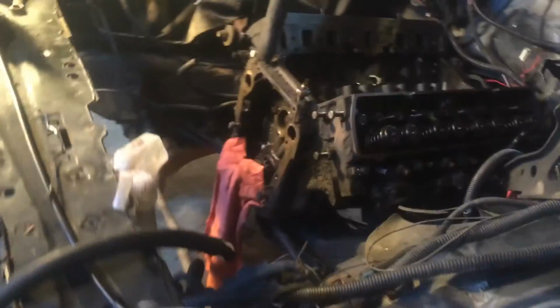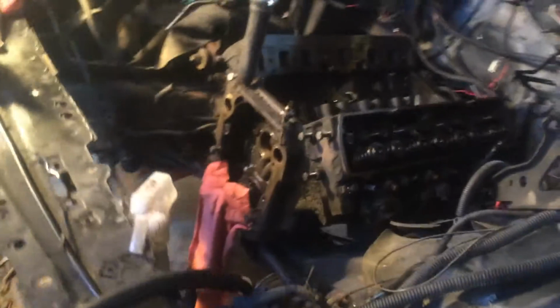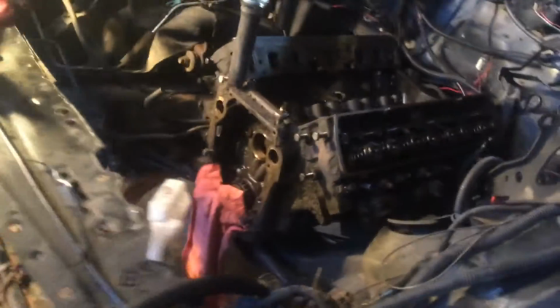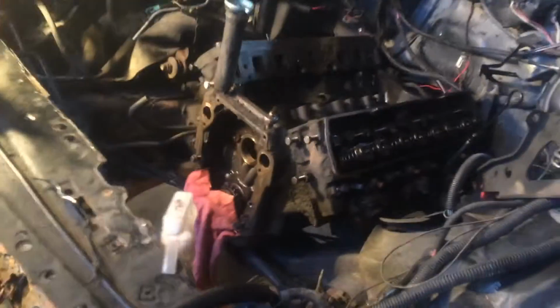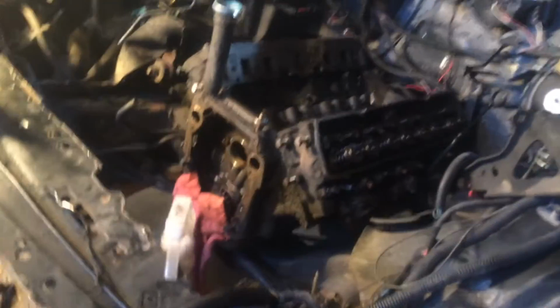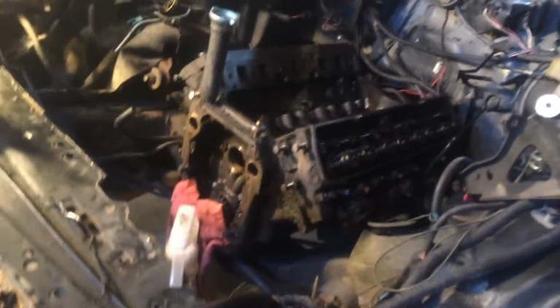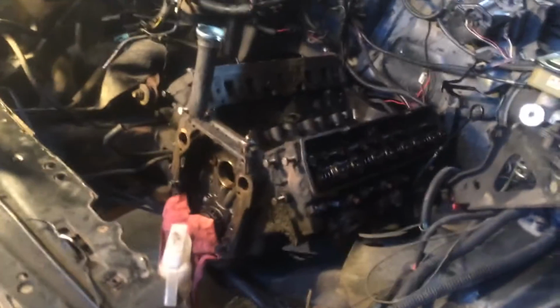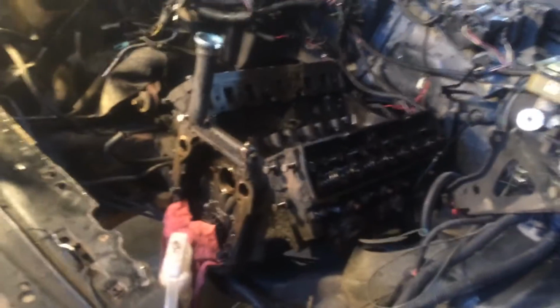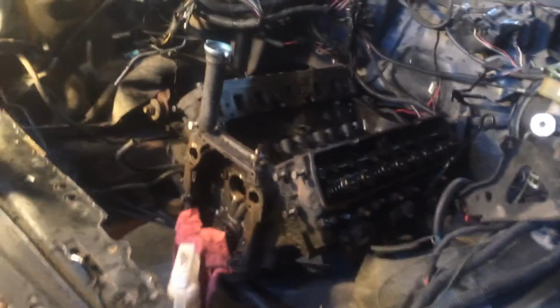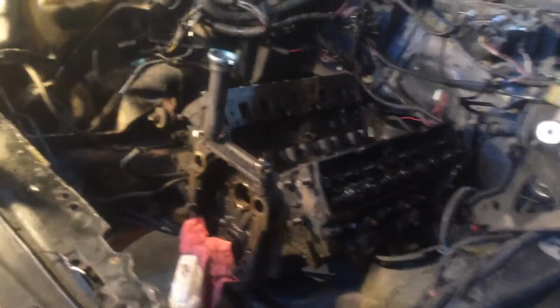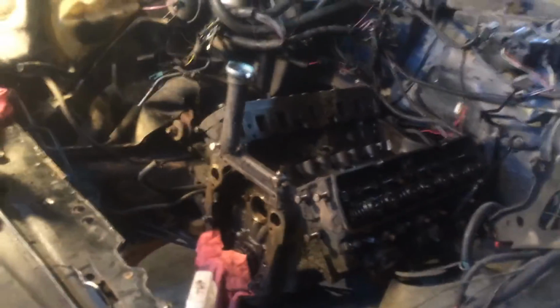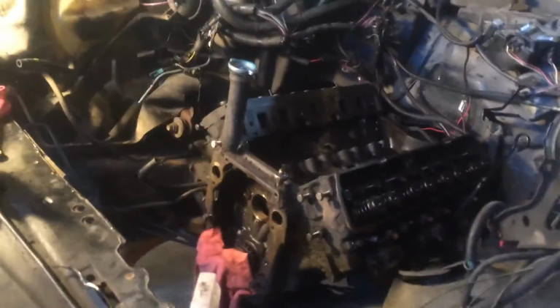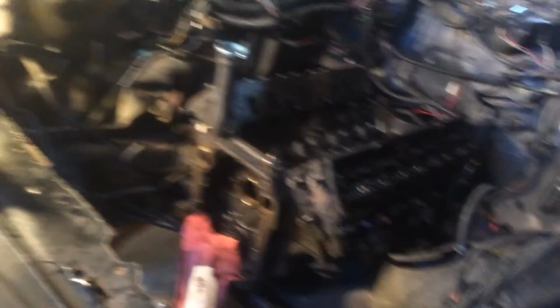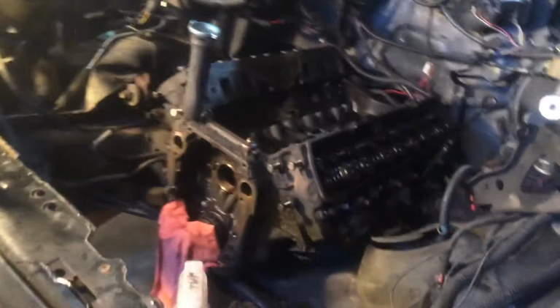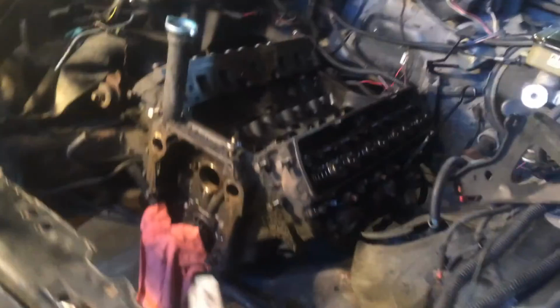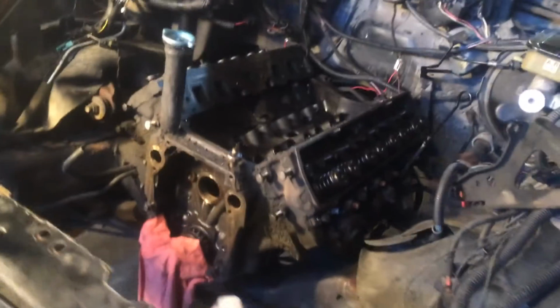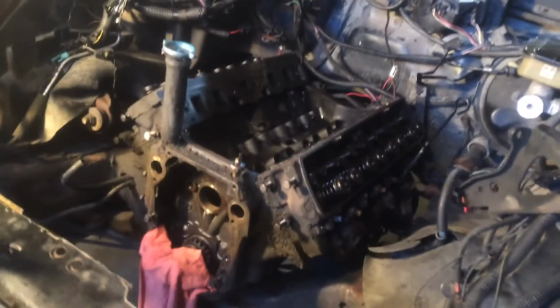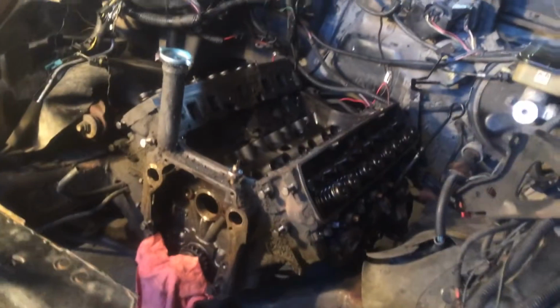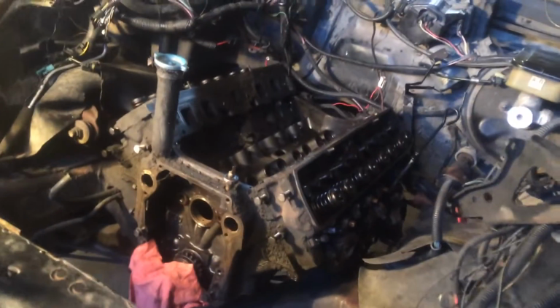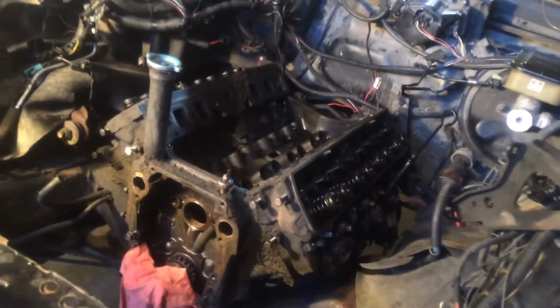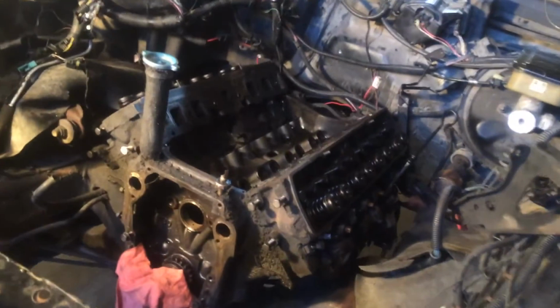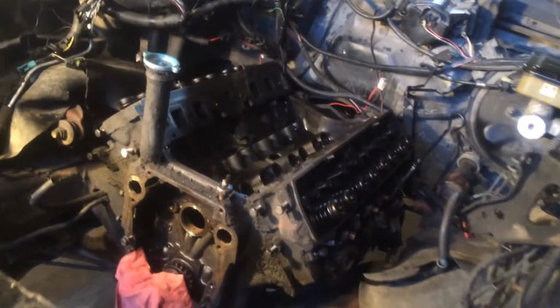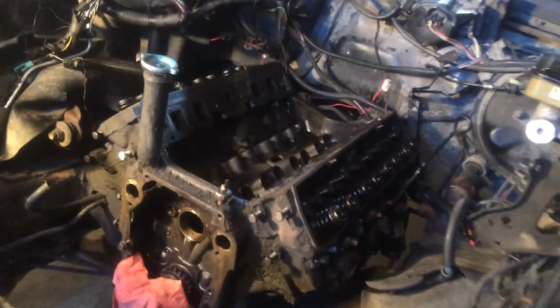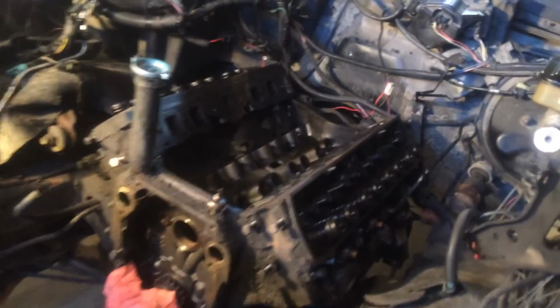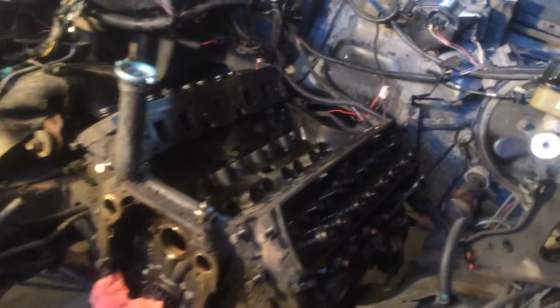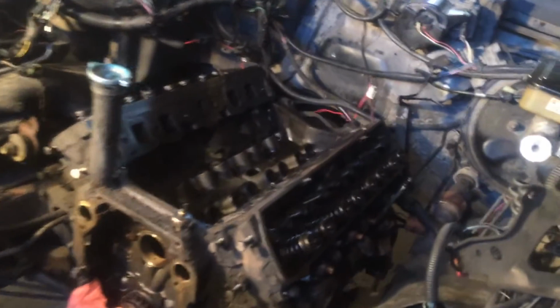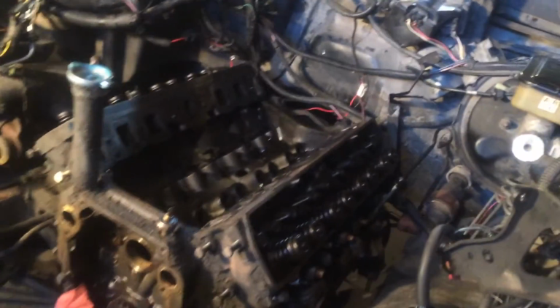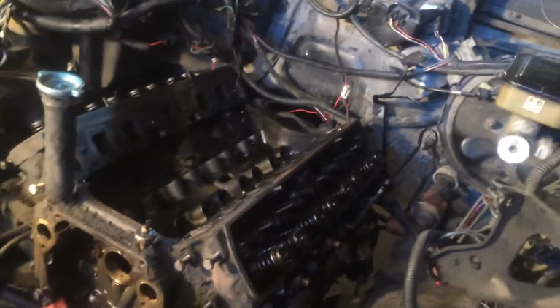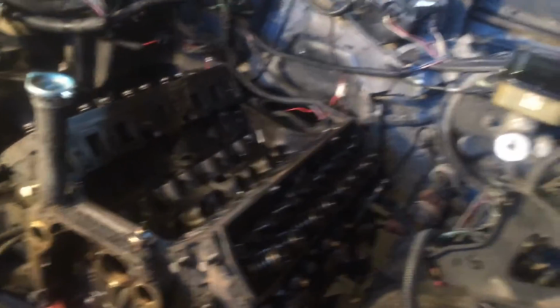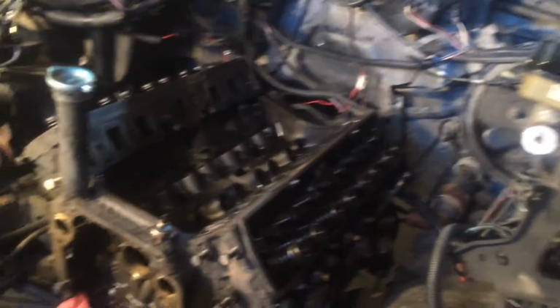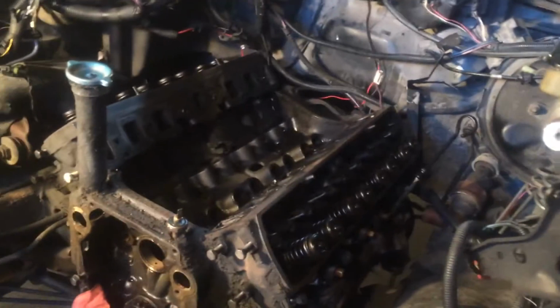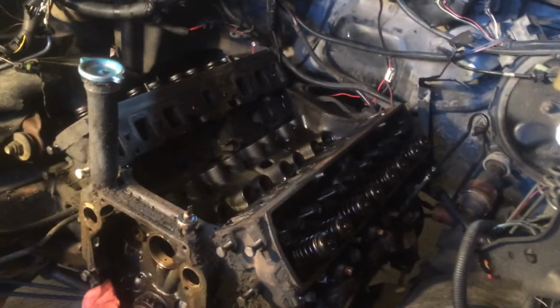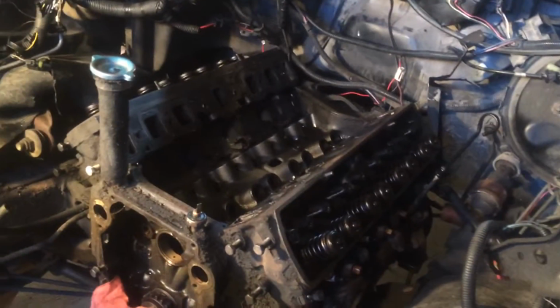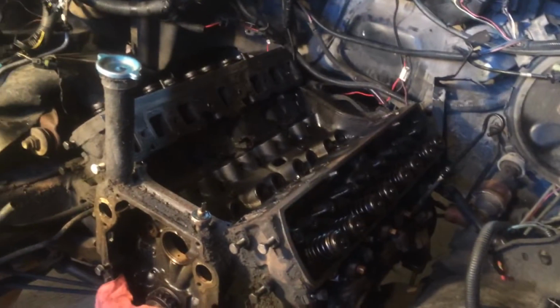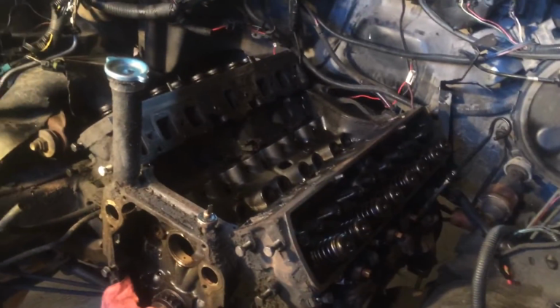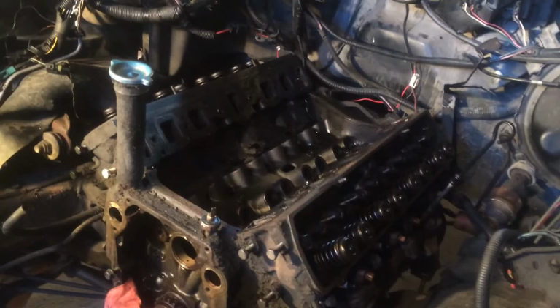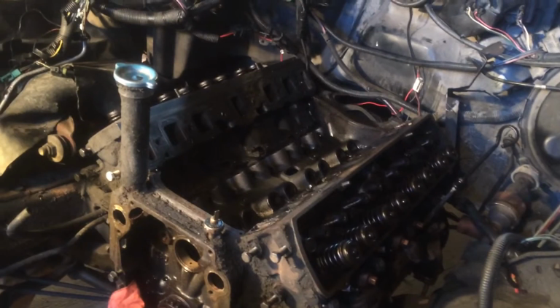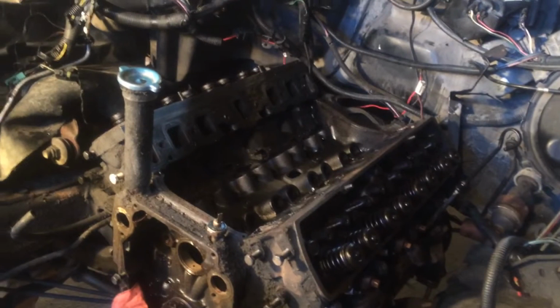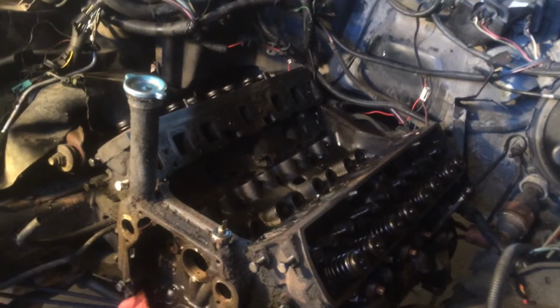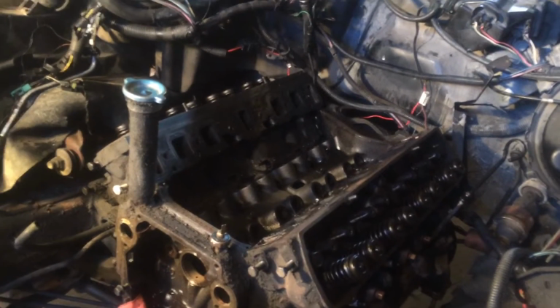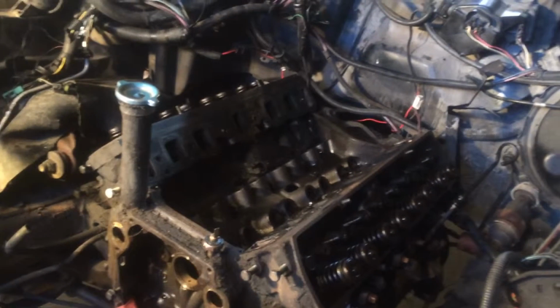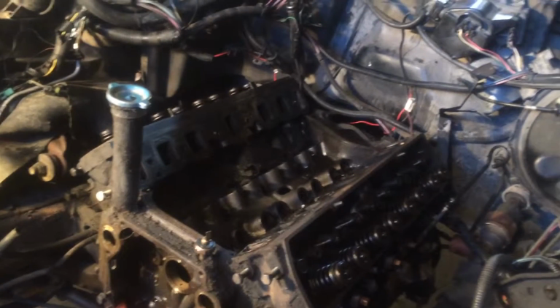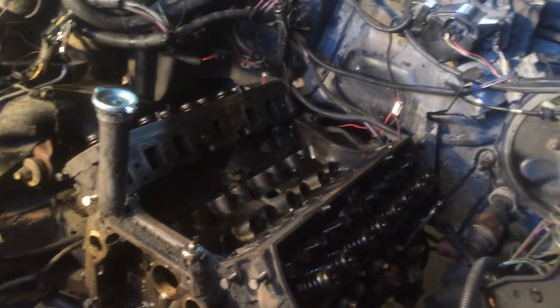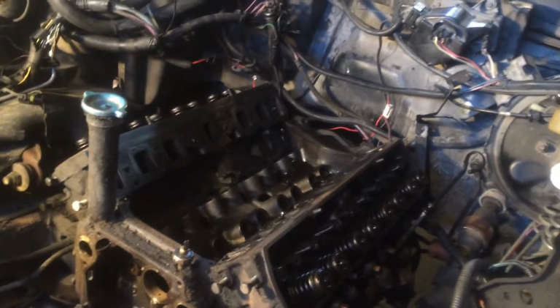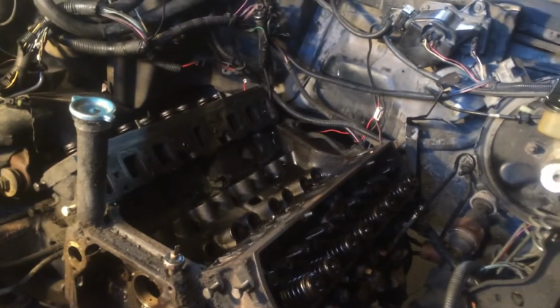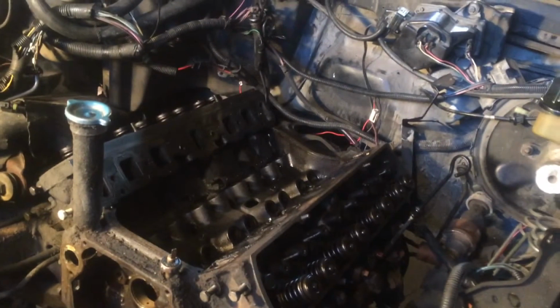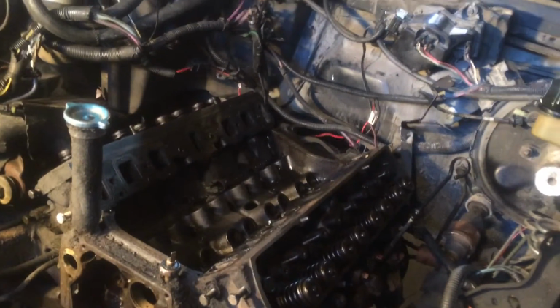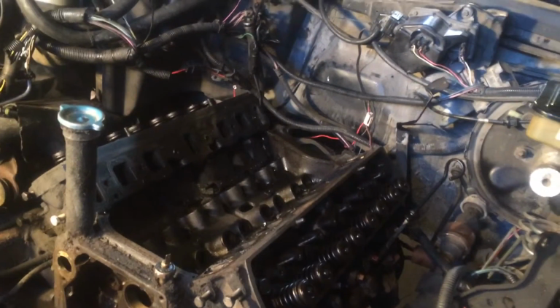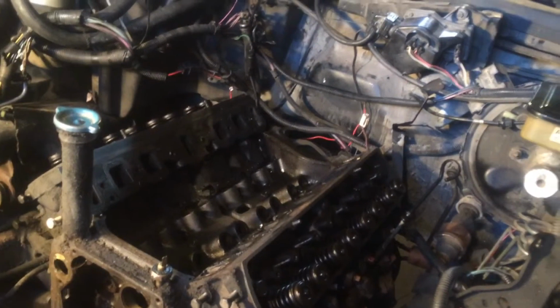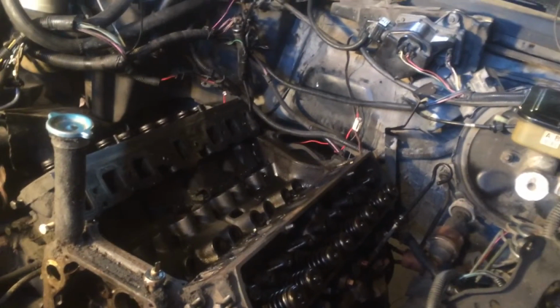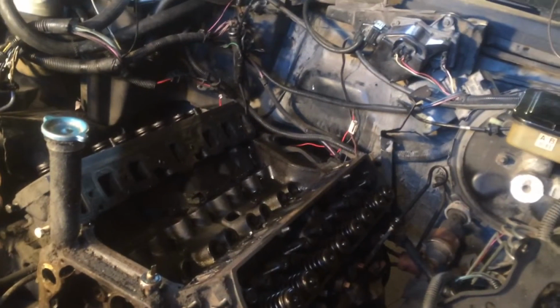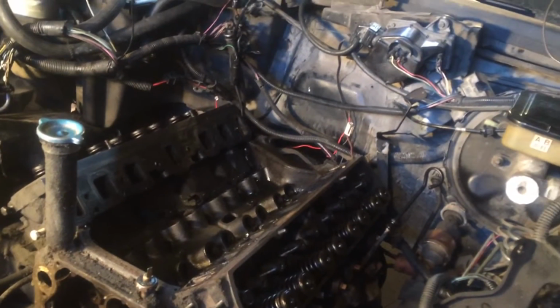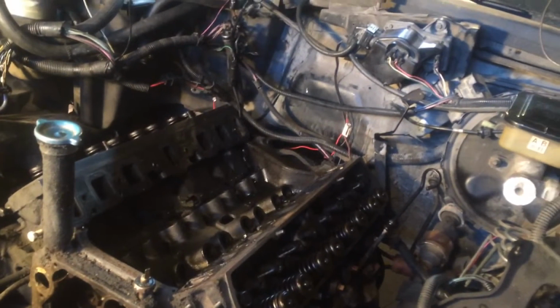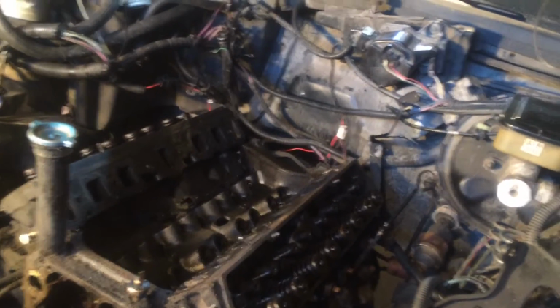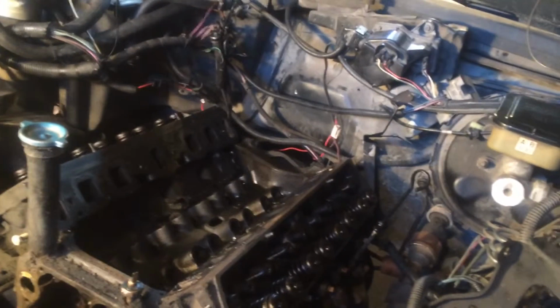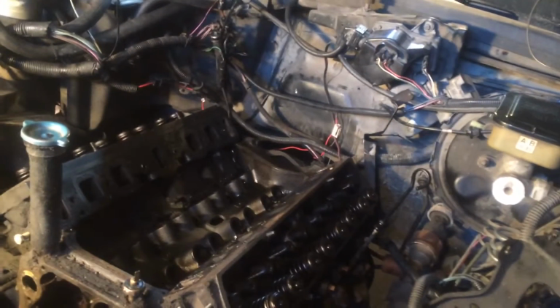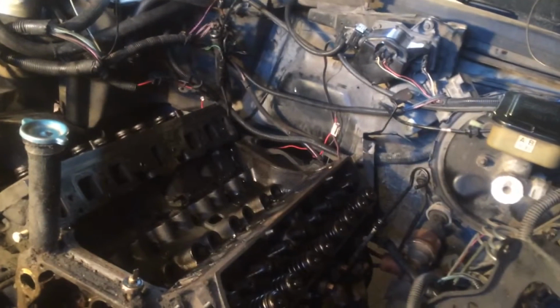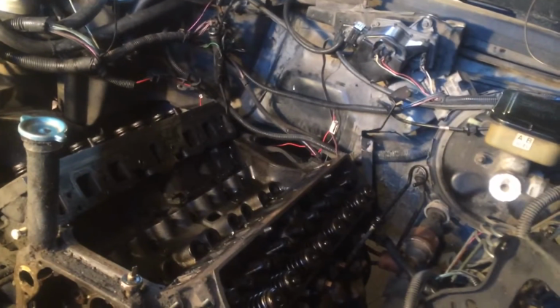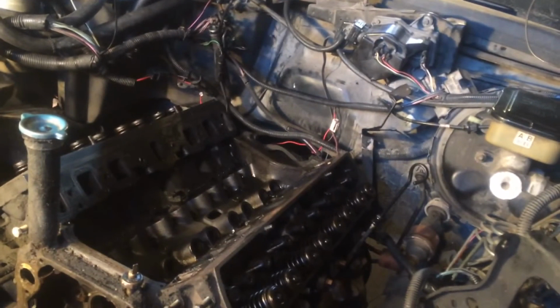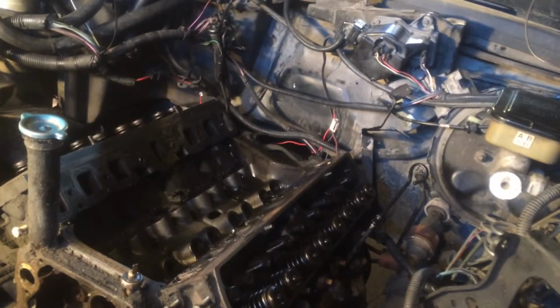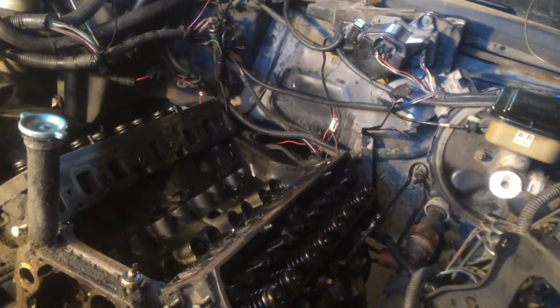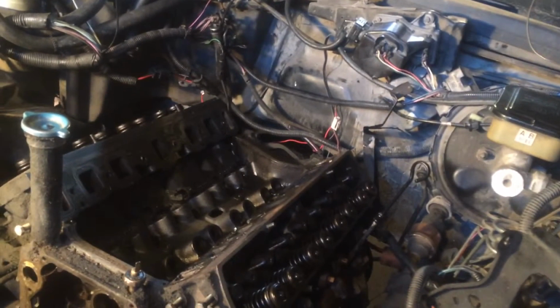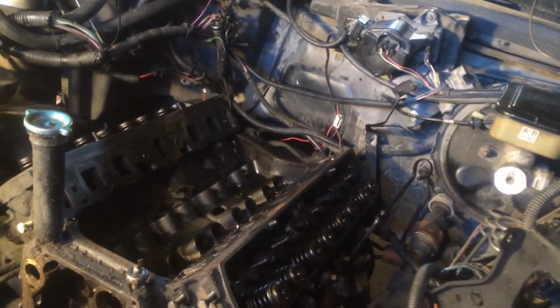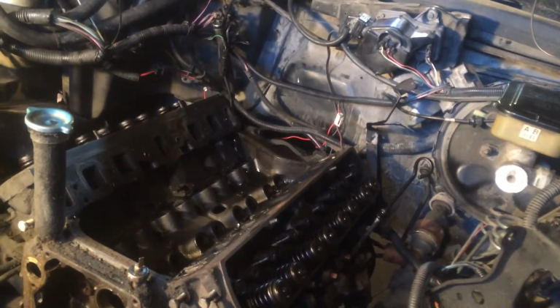Here's the engine with all that removed off of it. As you can see, I removed my distributor from the back as well.